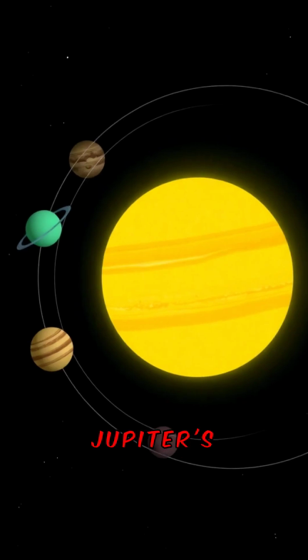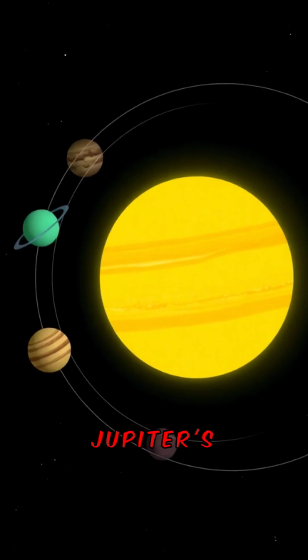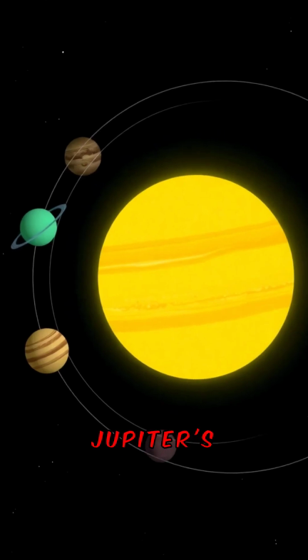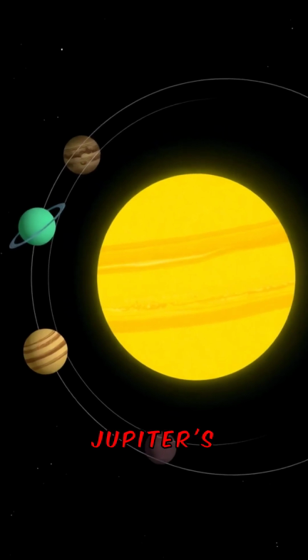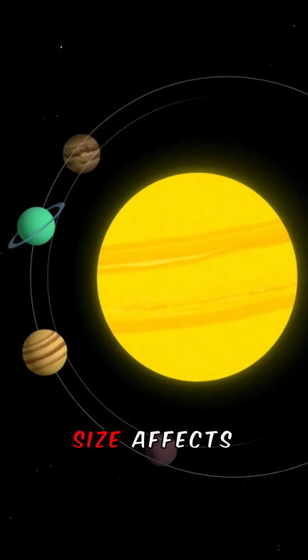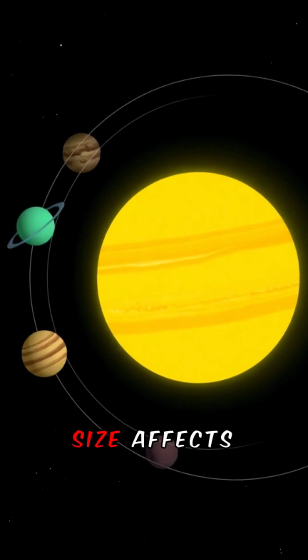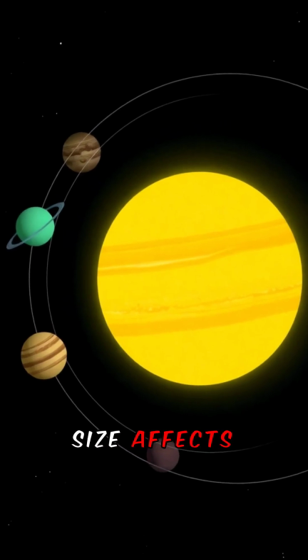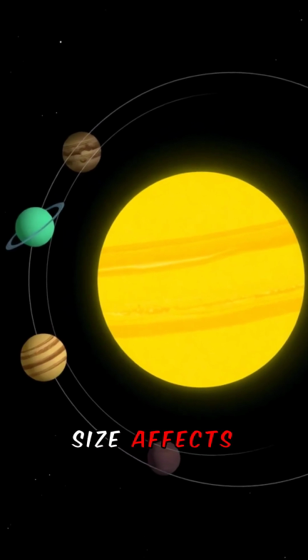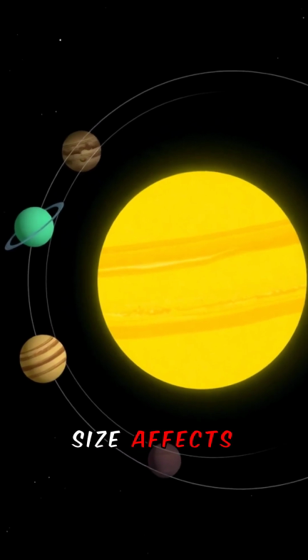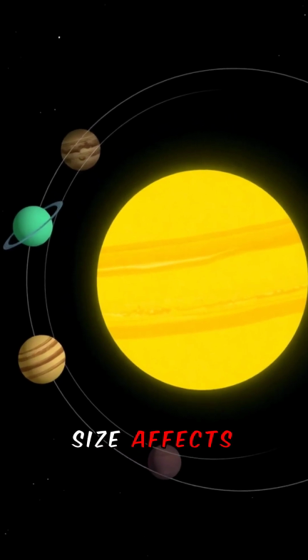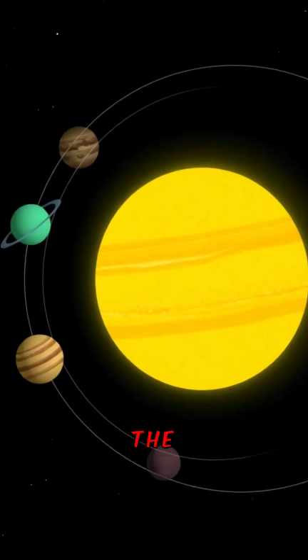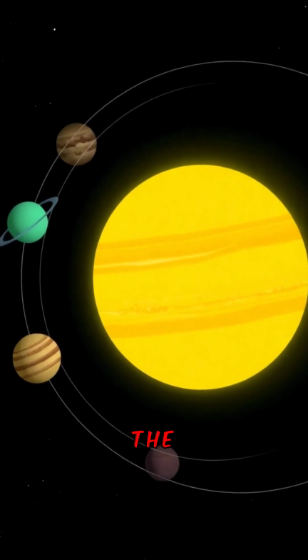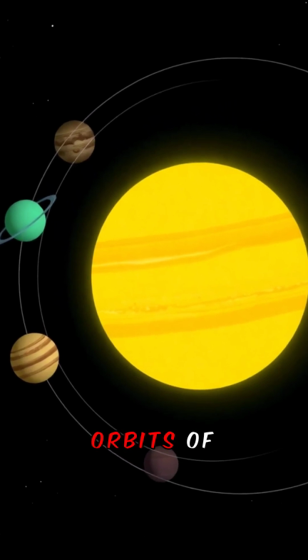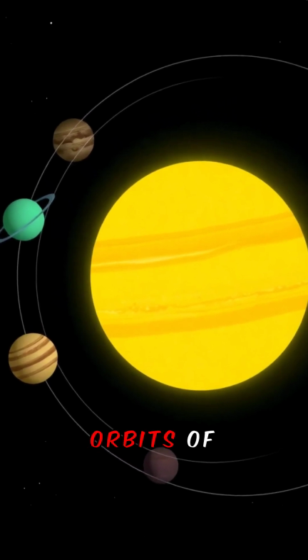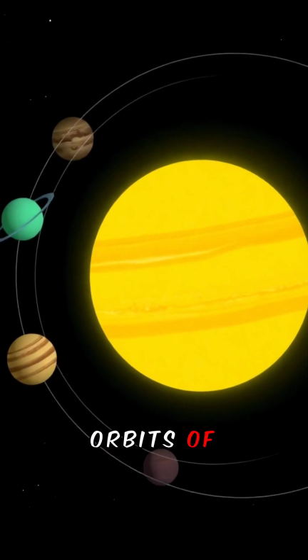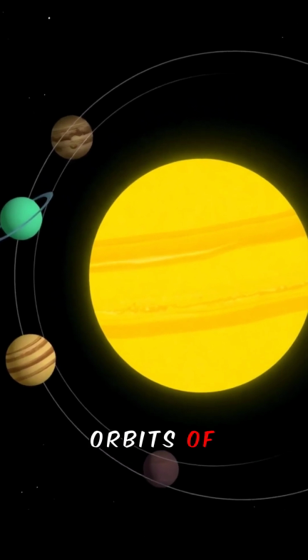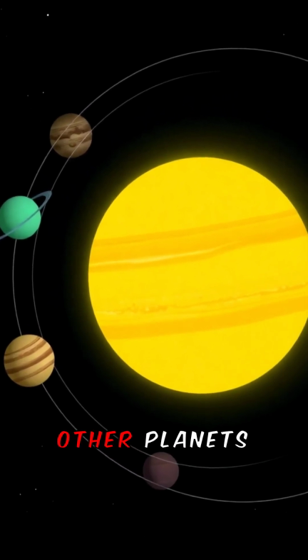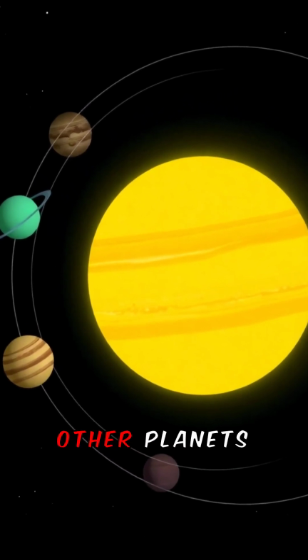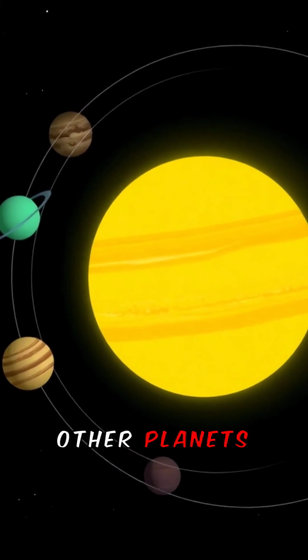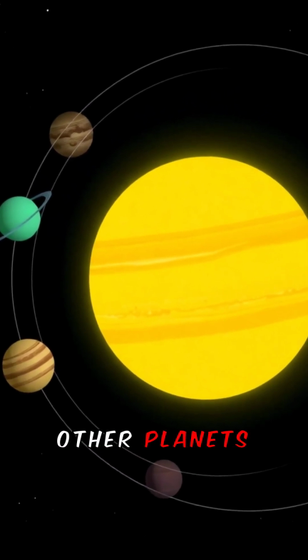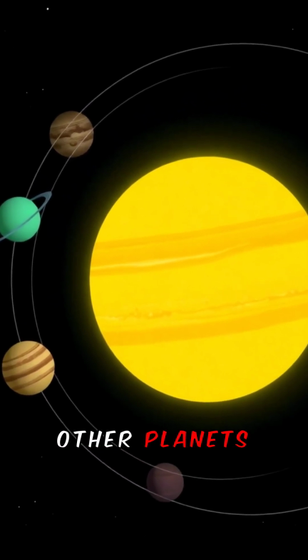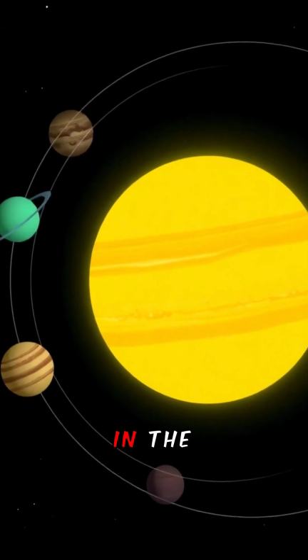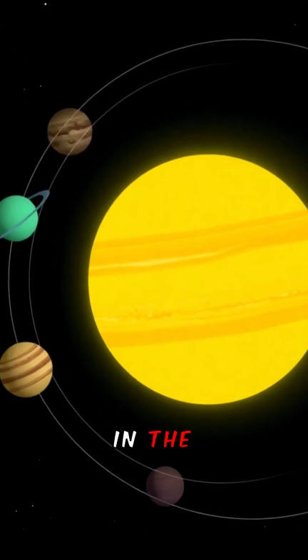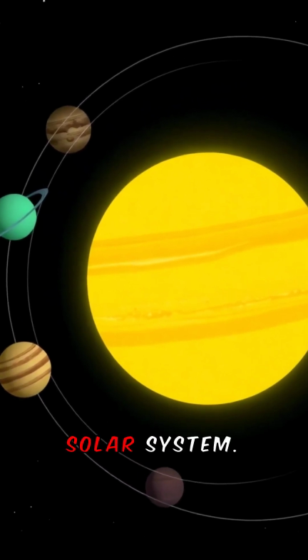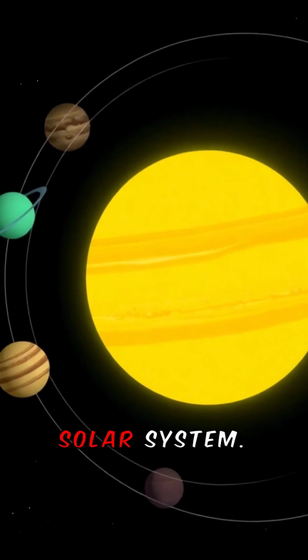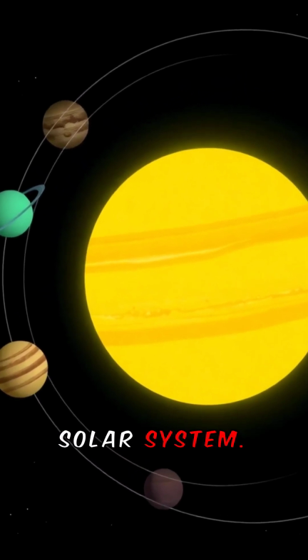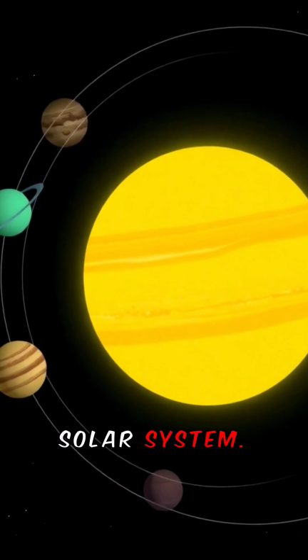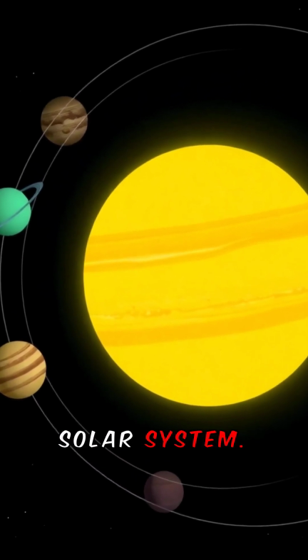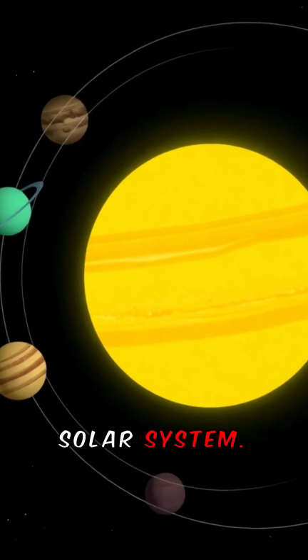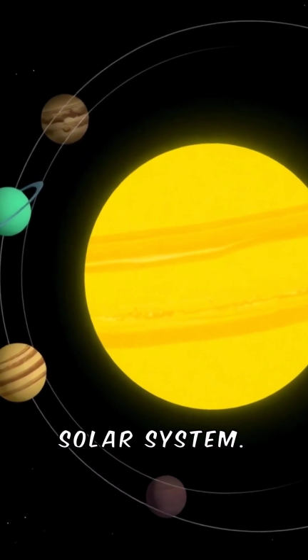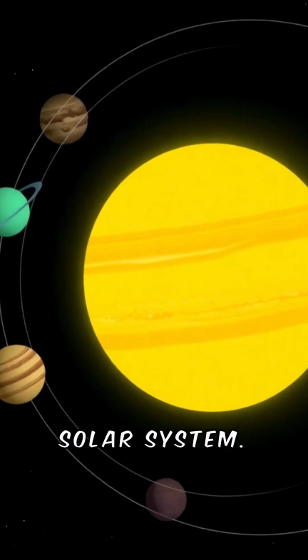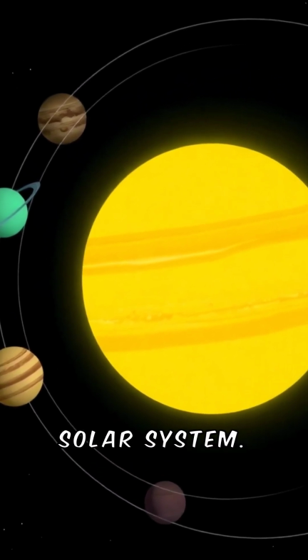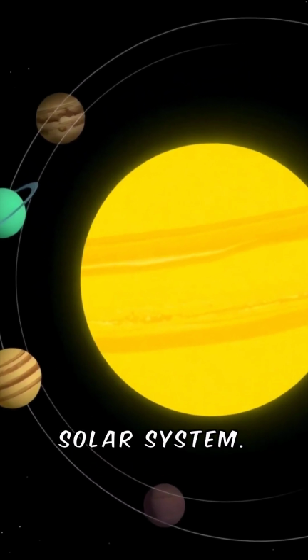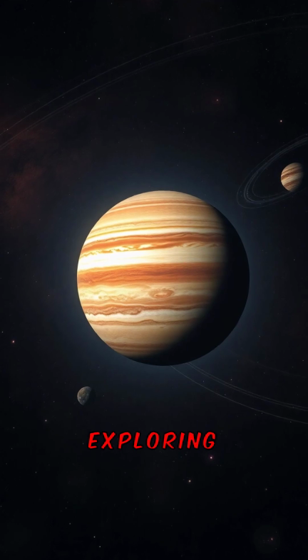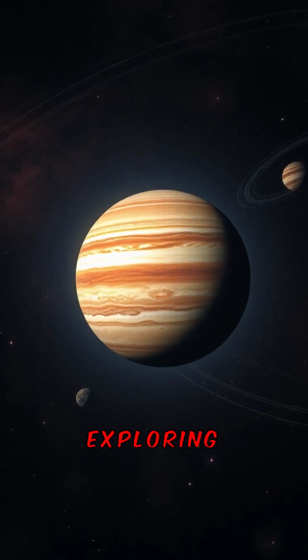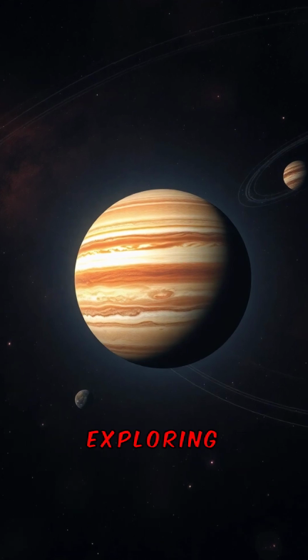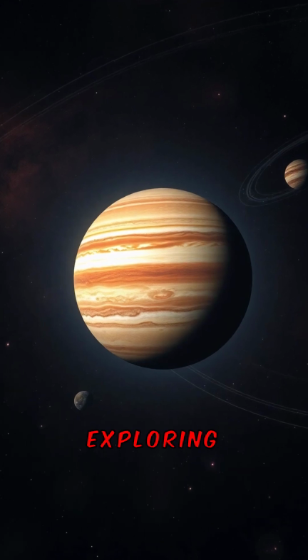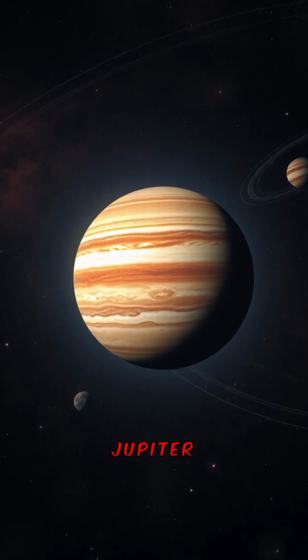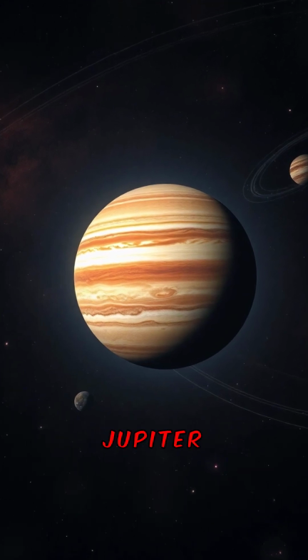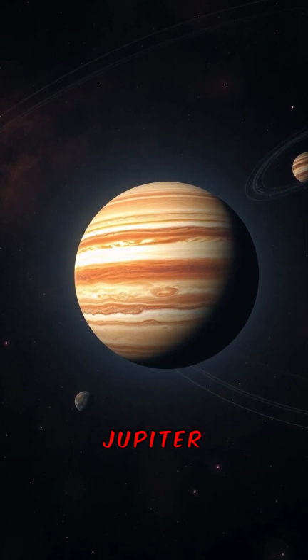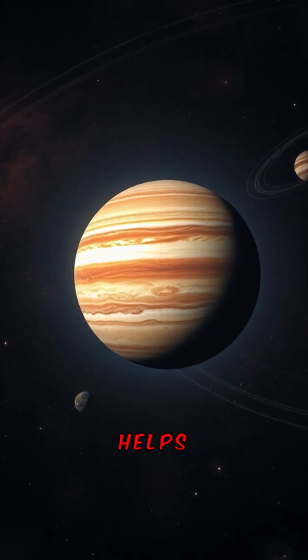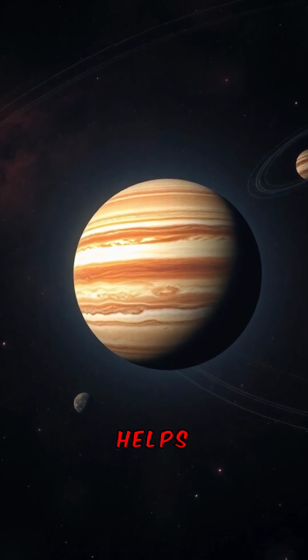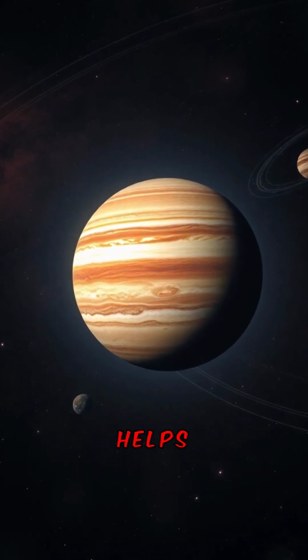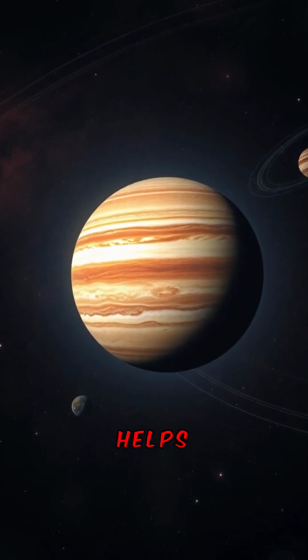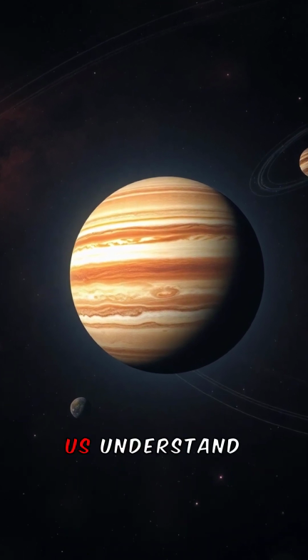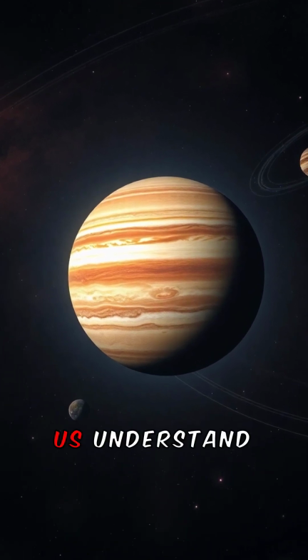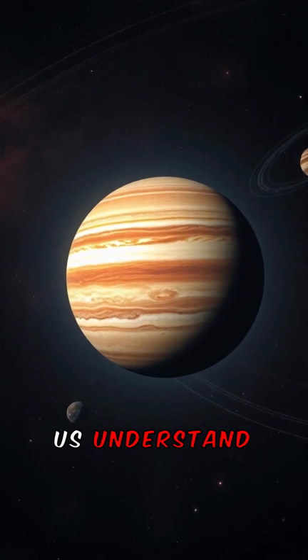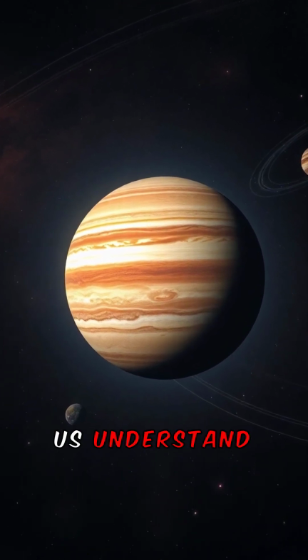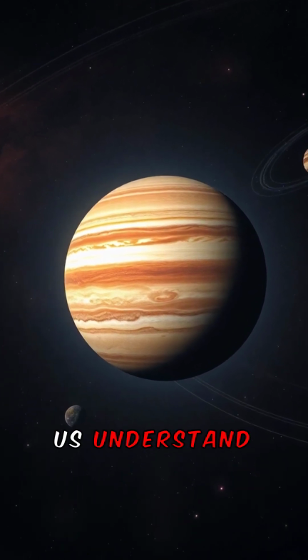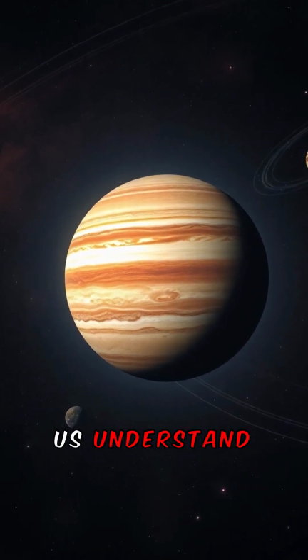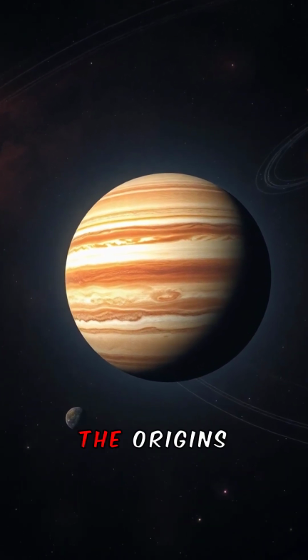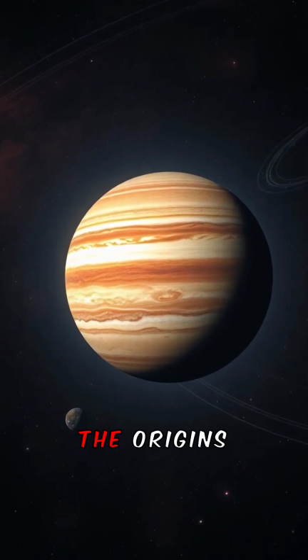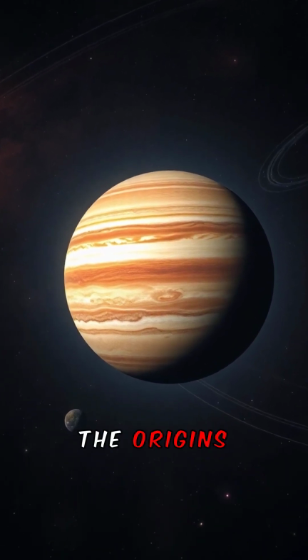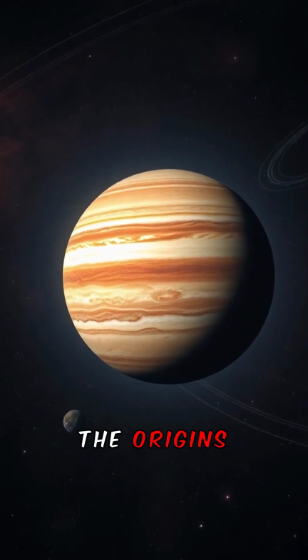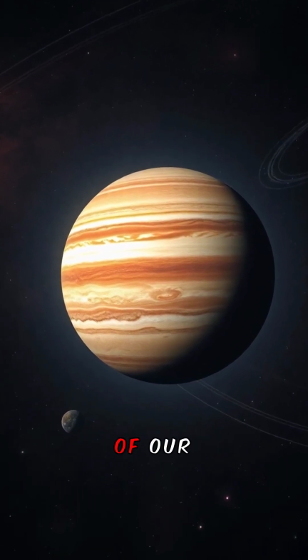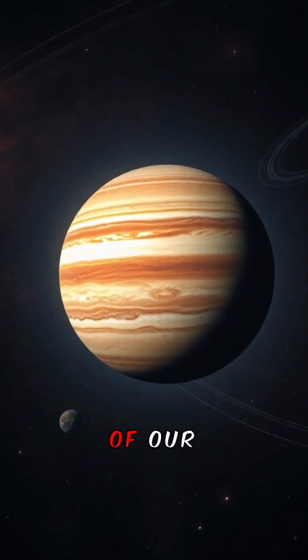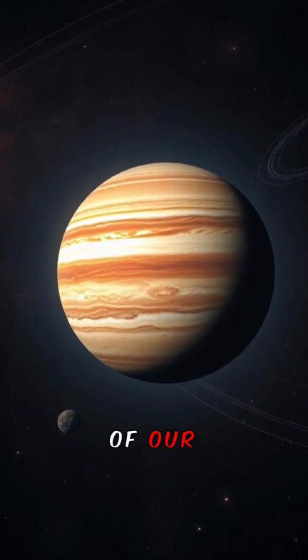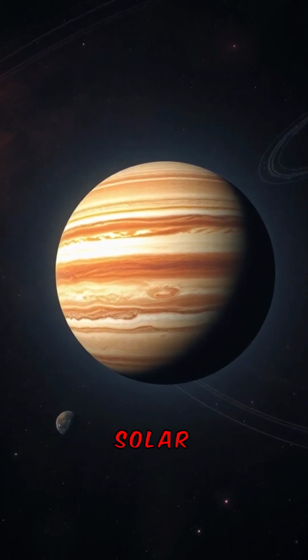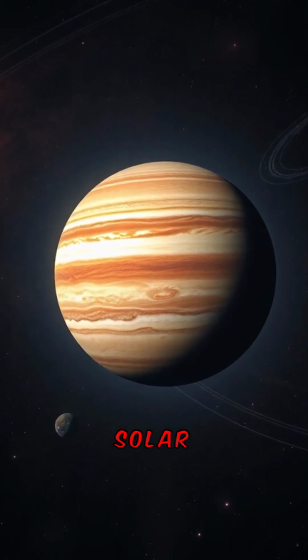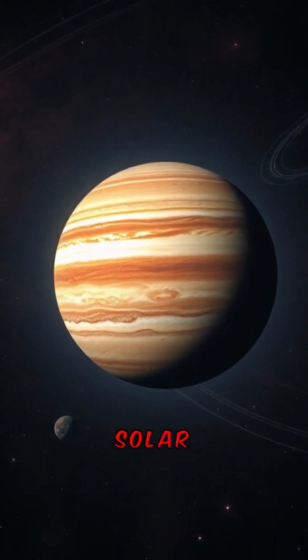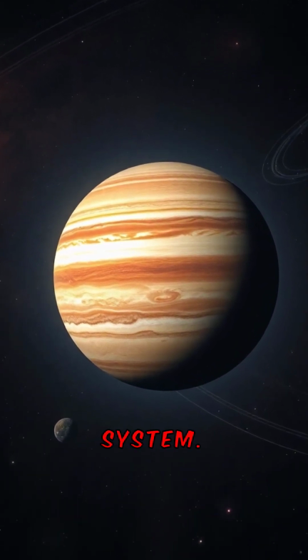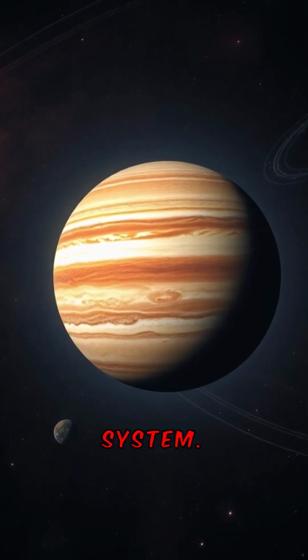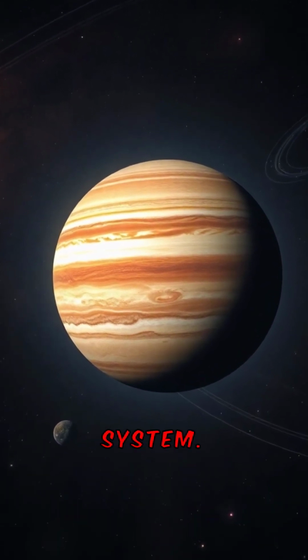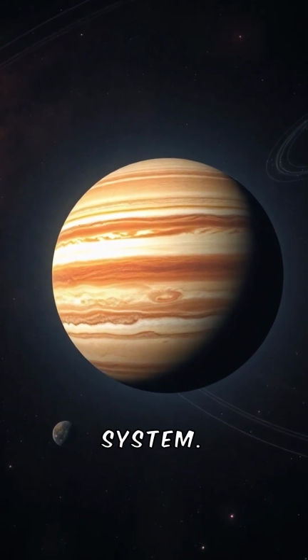Jupiter's size affects the orbits of other planets in the solar system. Exploring Jupiter helps us understand the origins of our solar system.